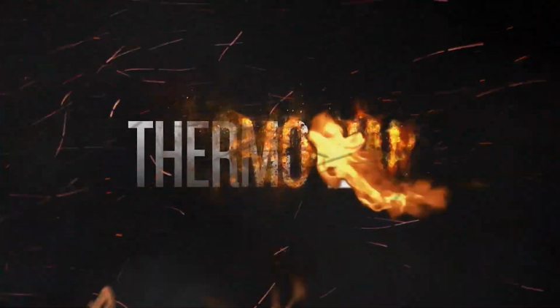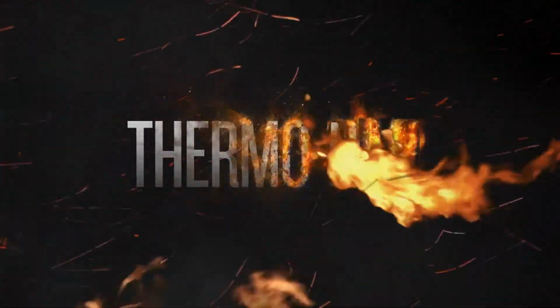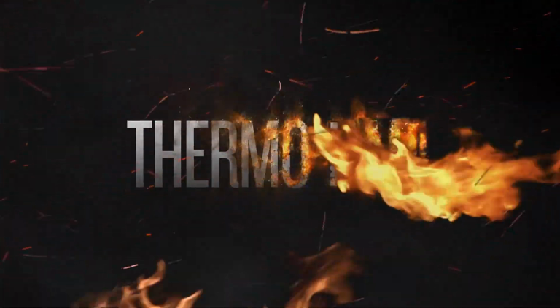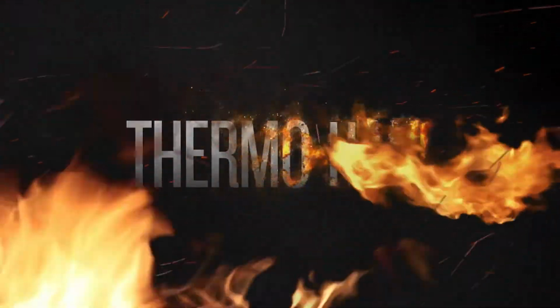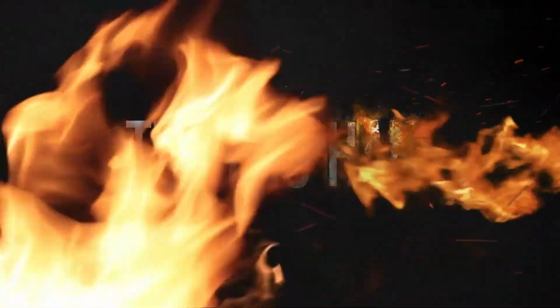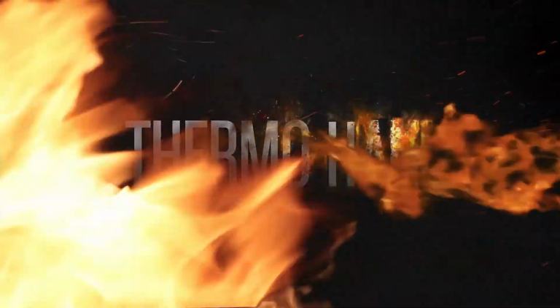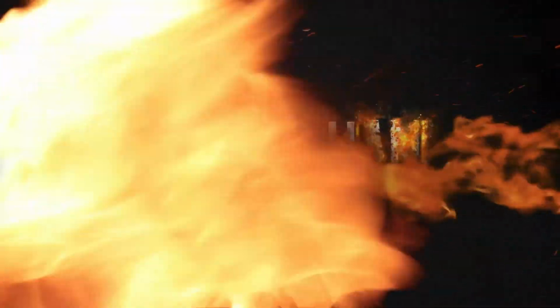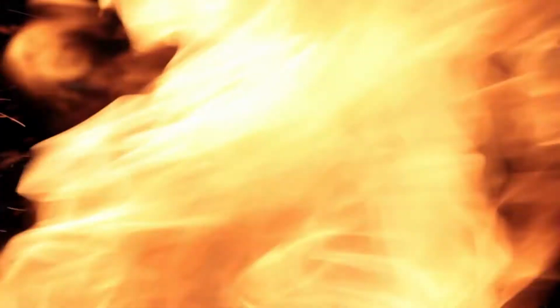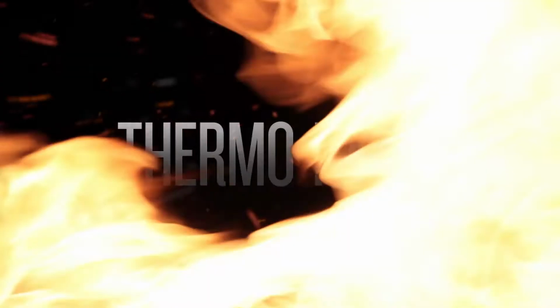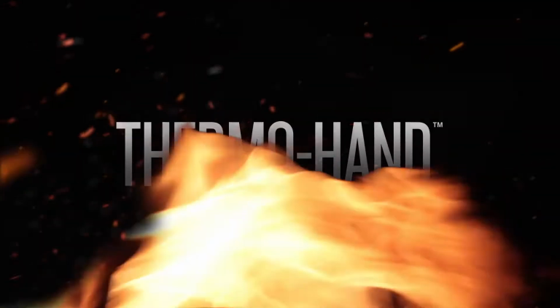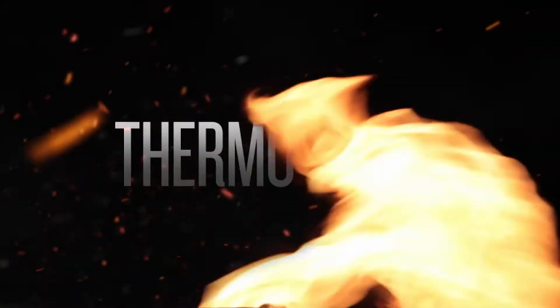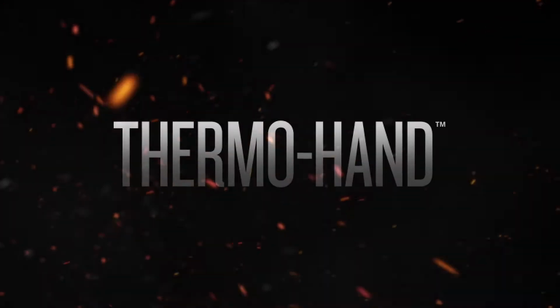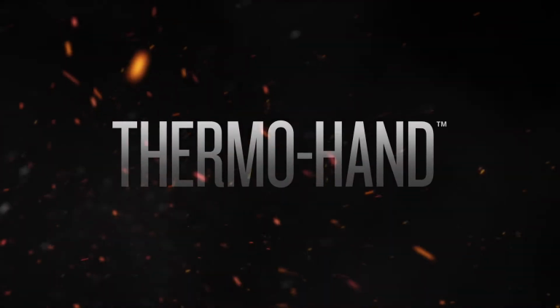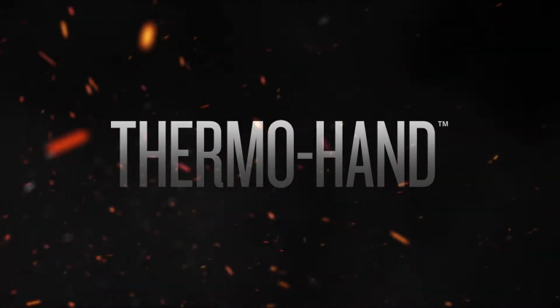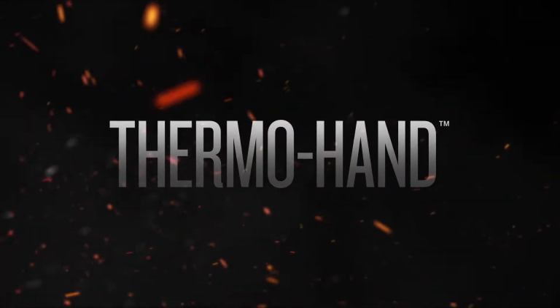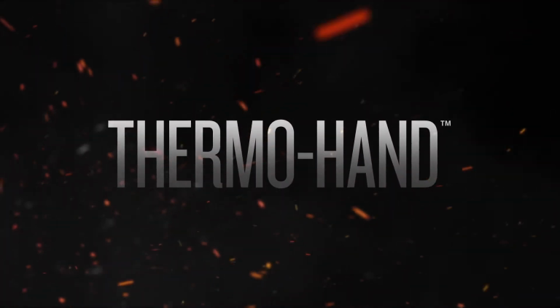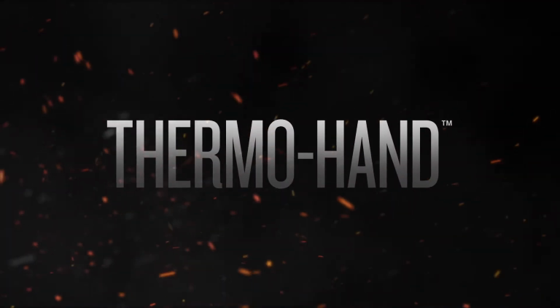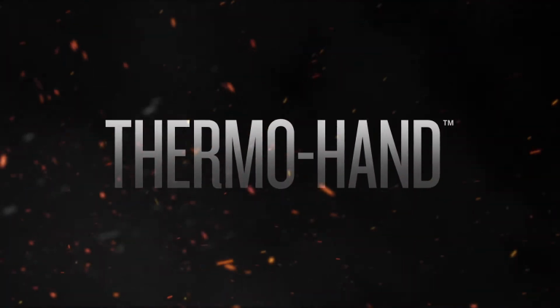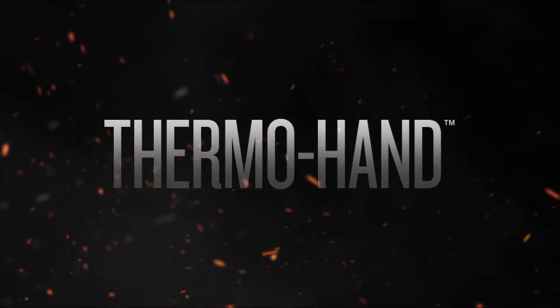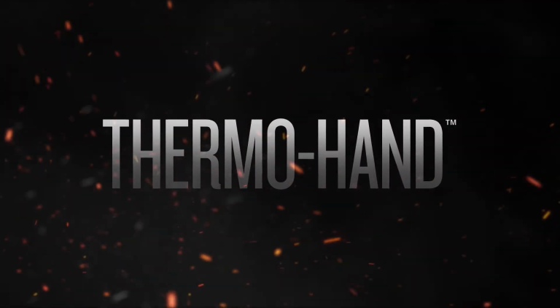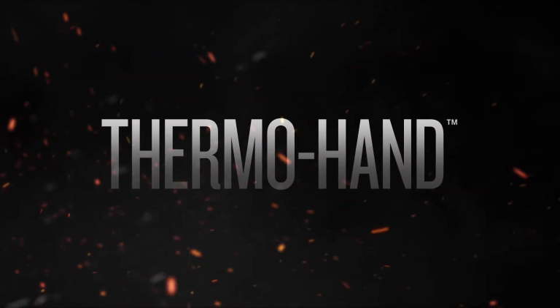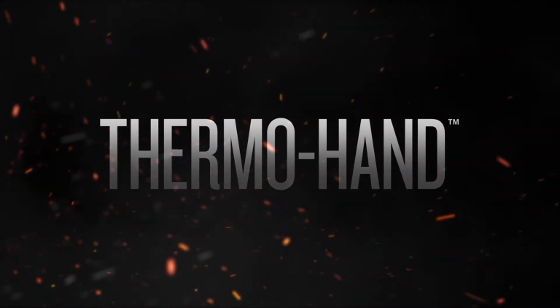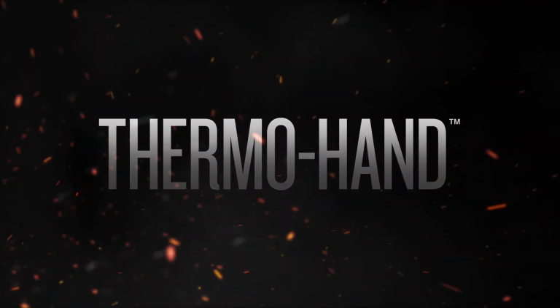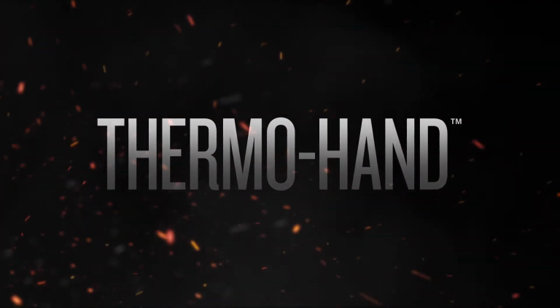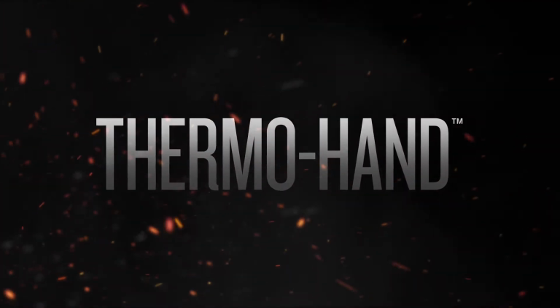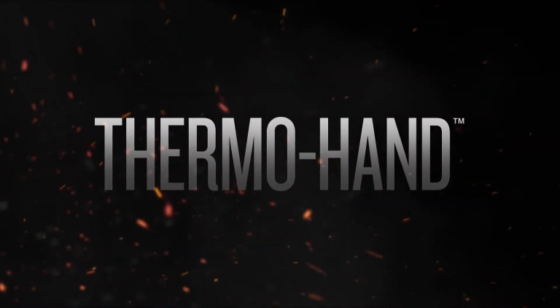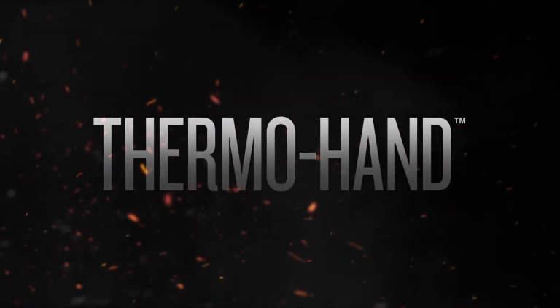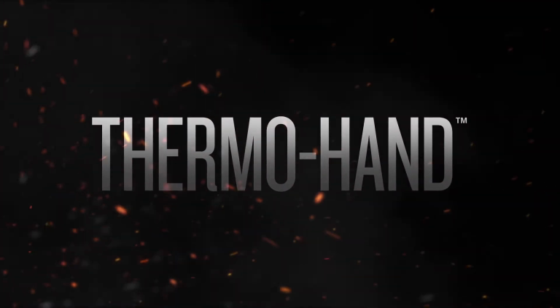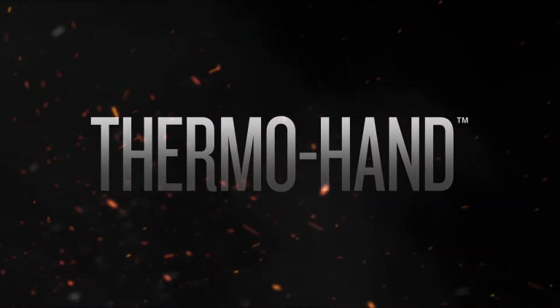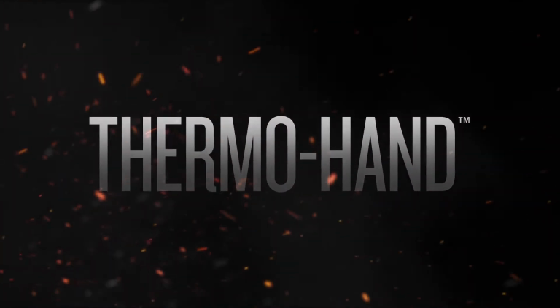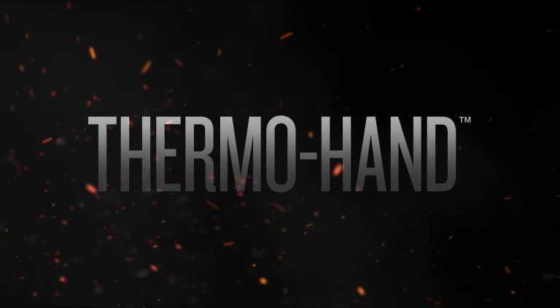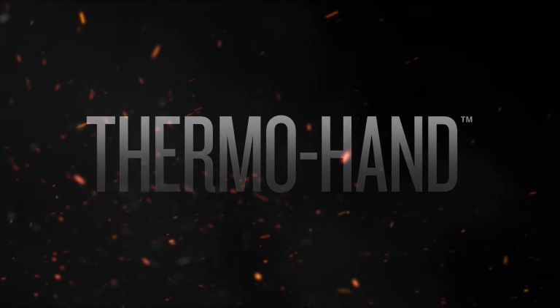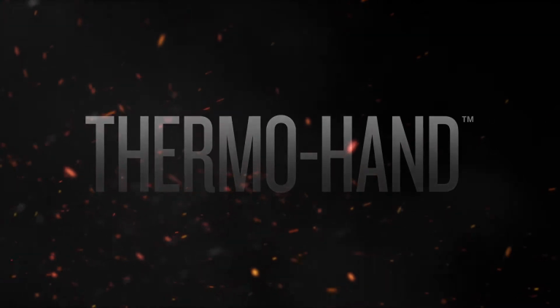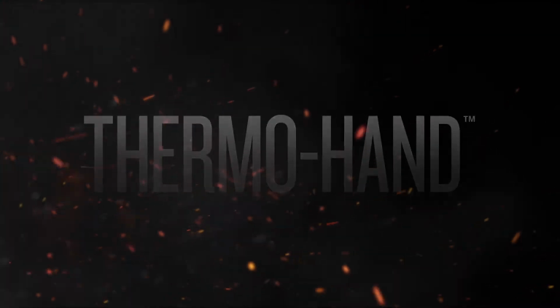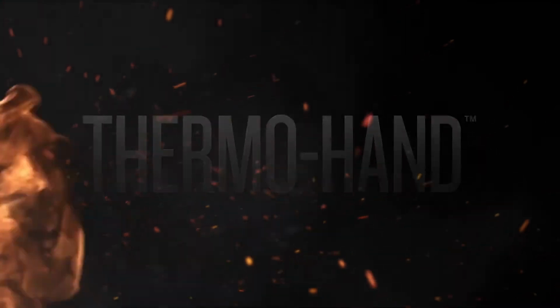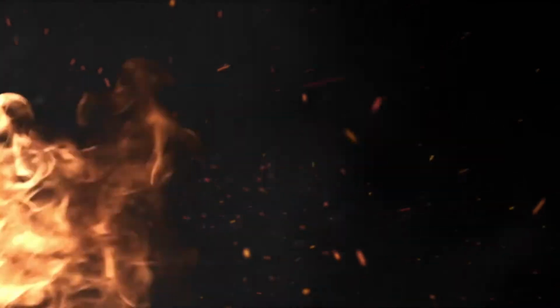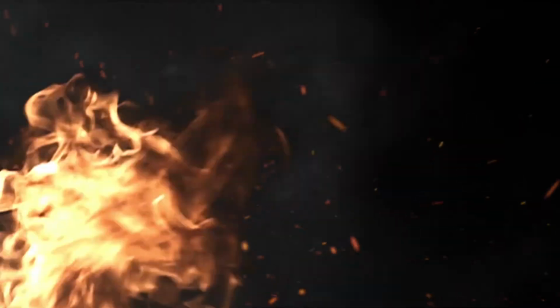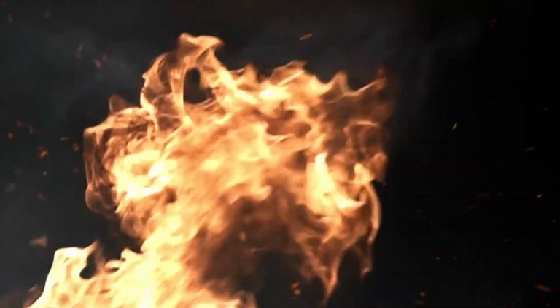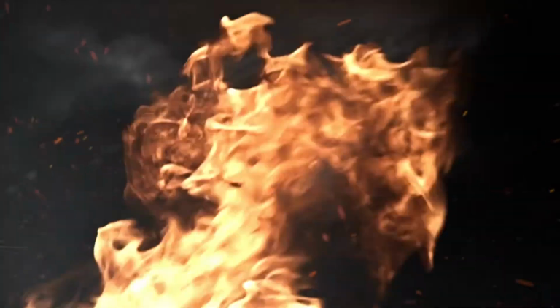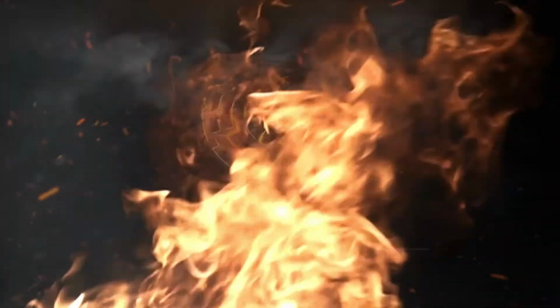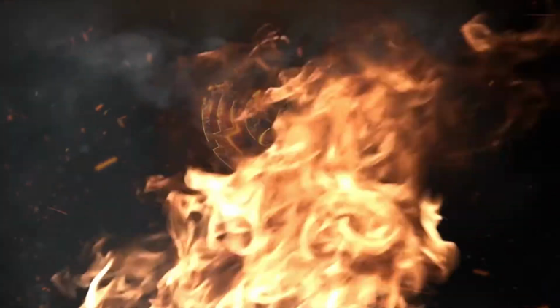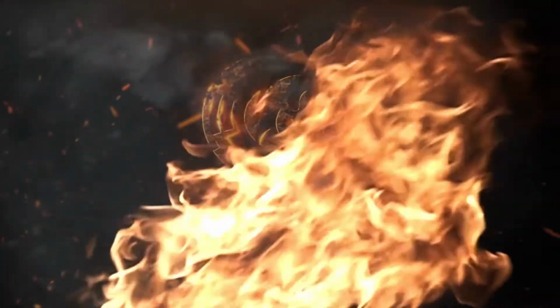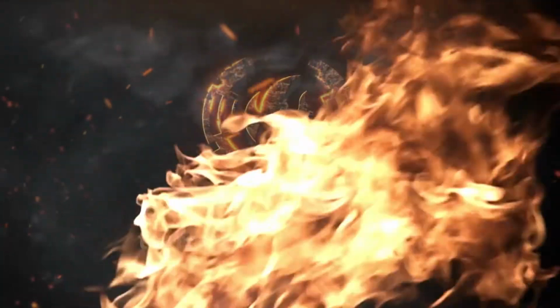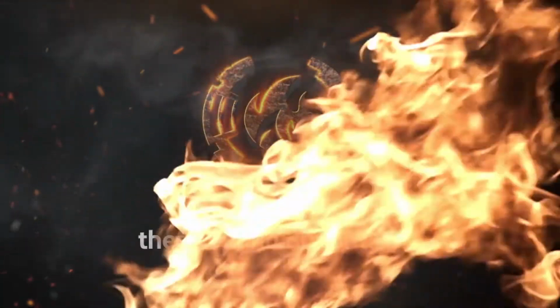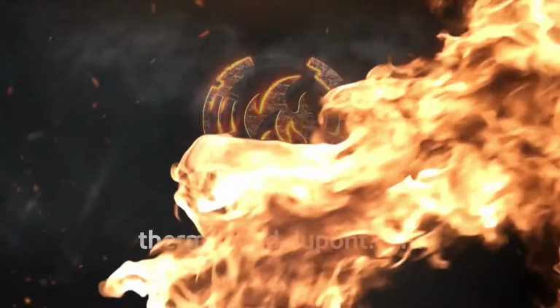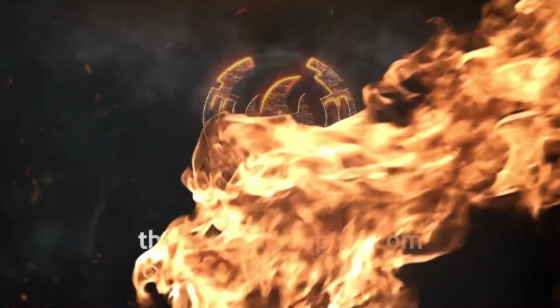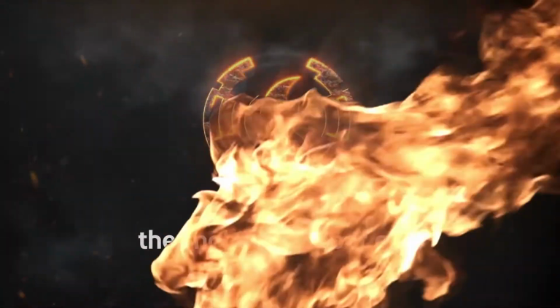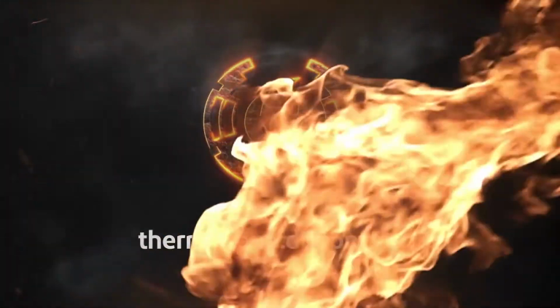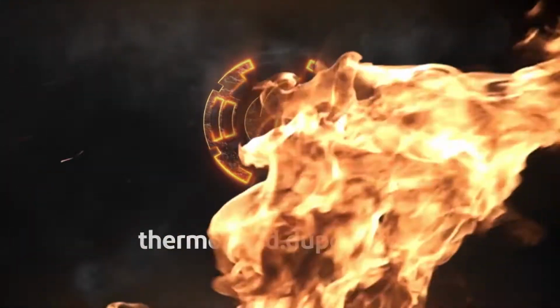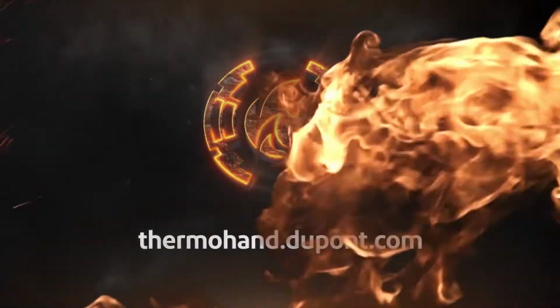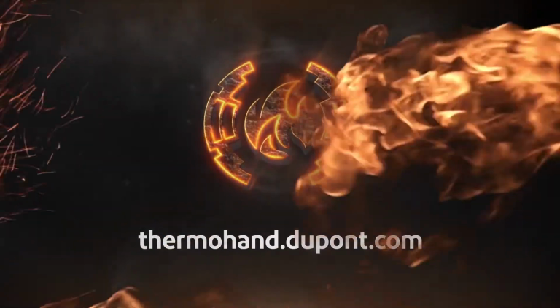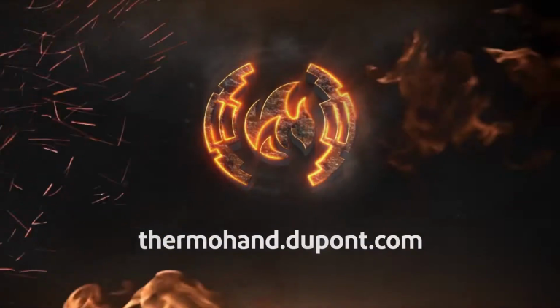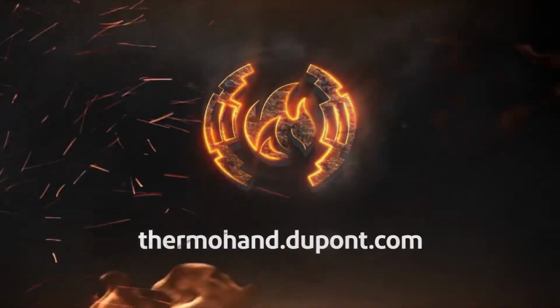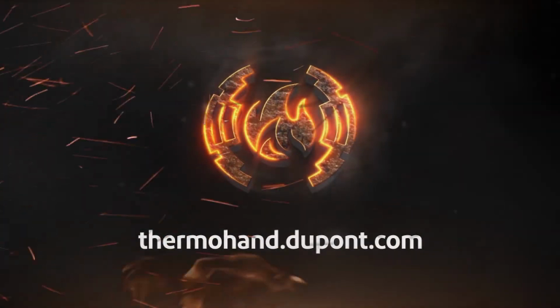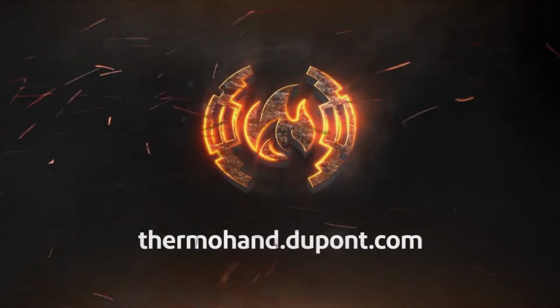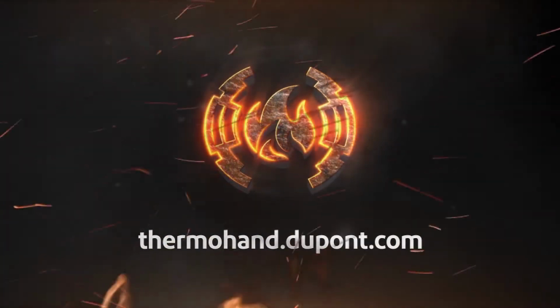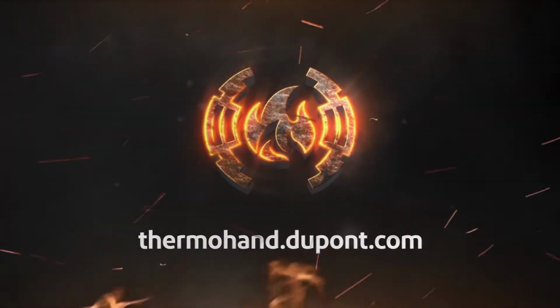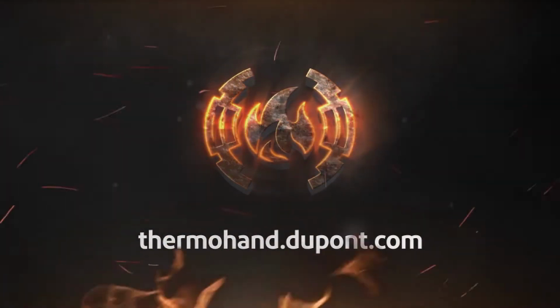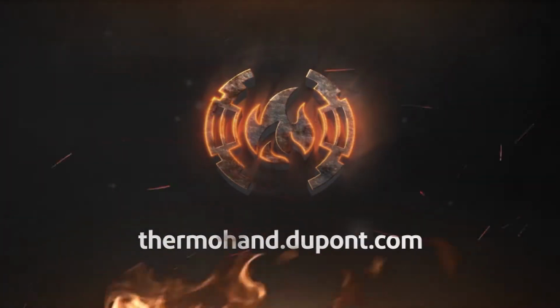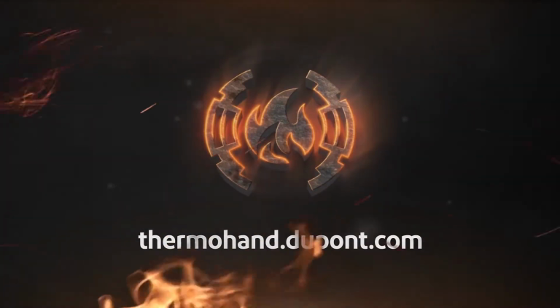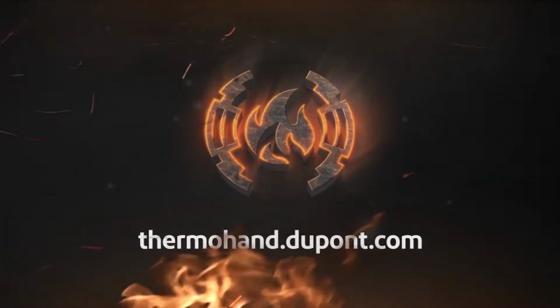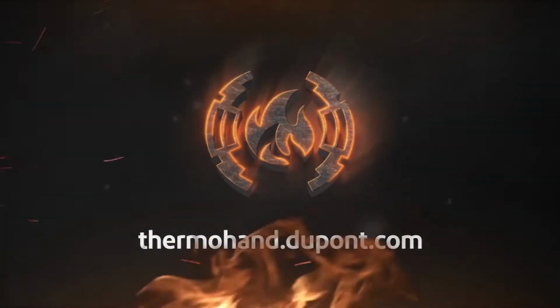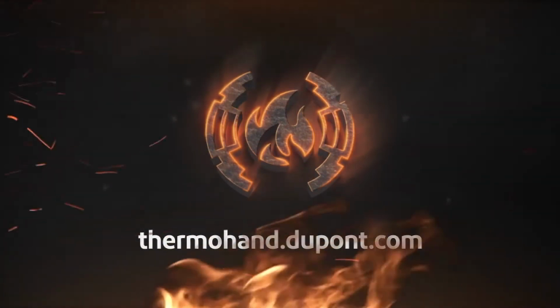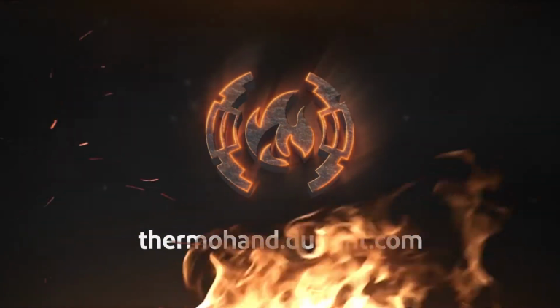Learn how ThermoHand can help ensure your glove protection matches your garment protection at thermohand.dupont.com